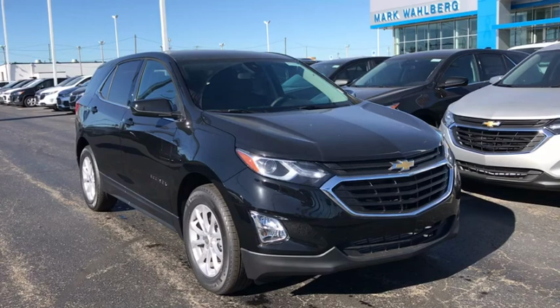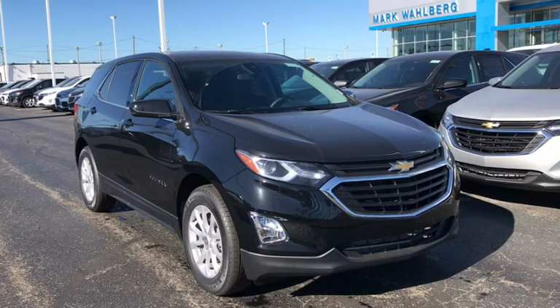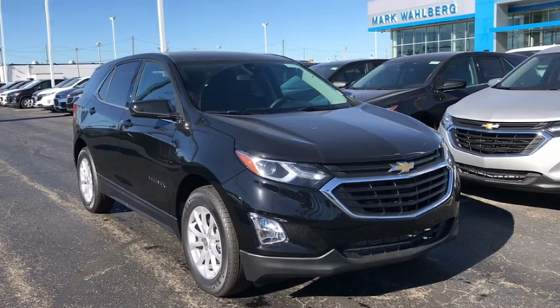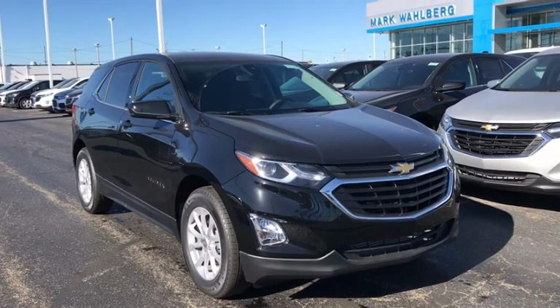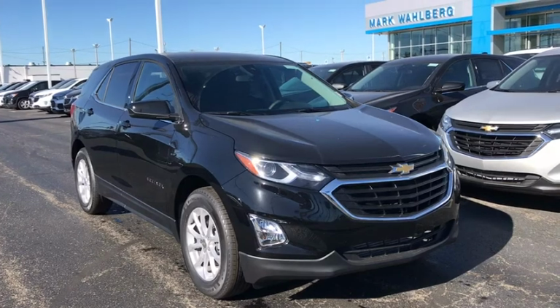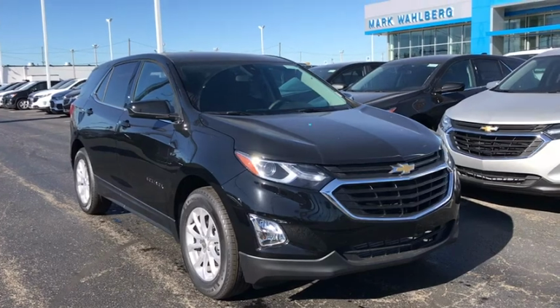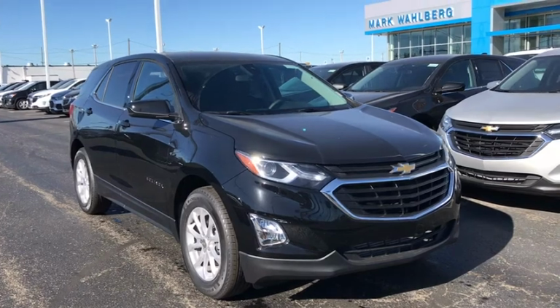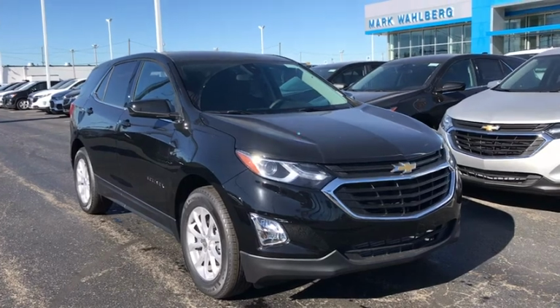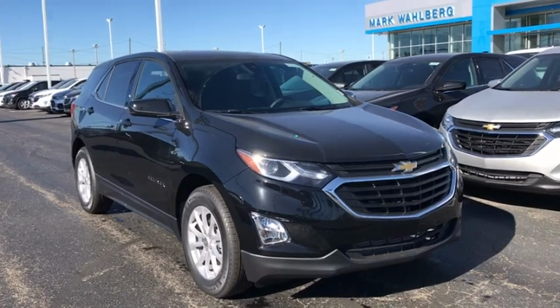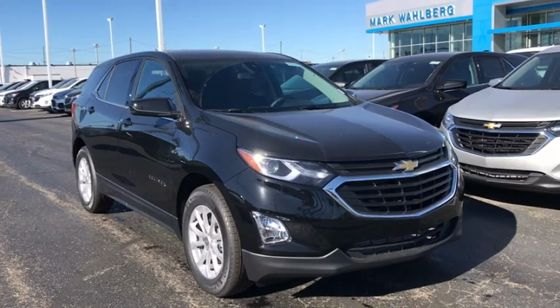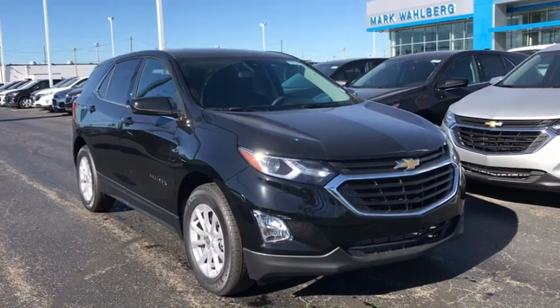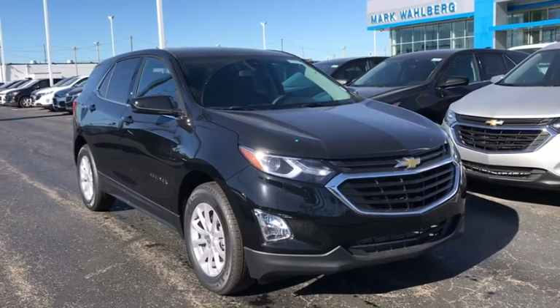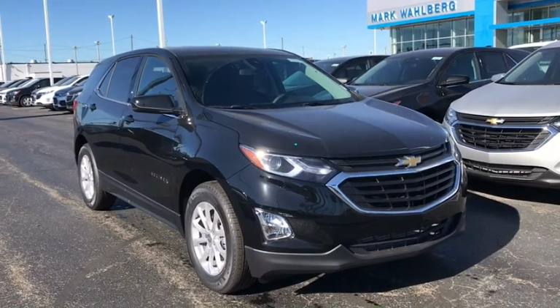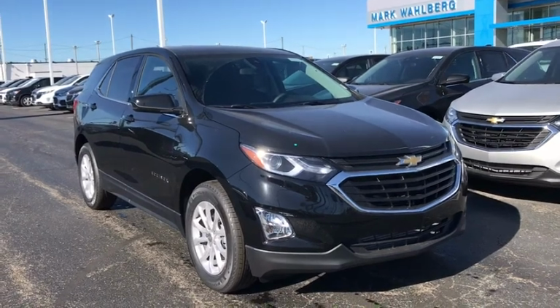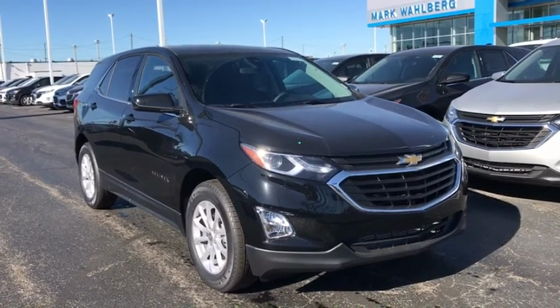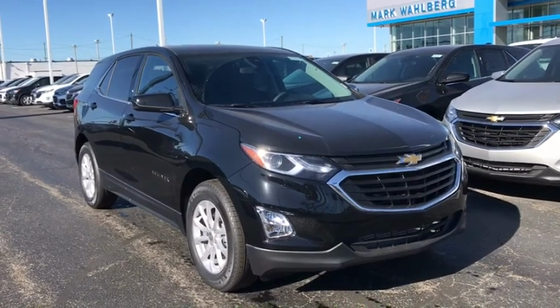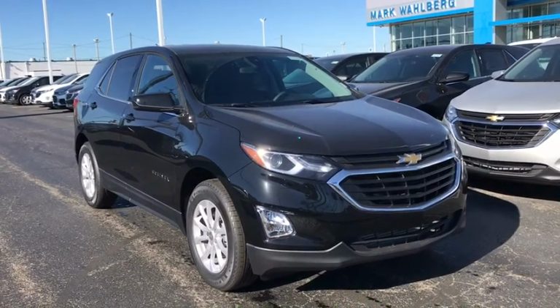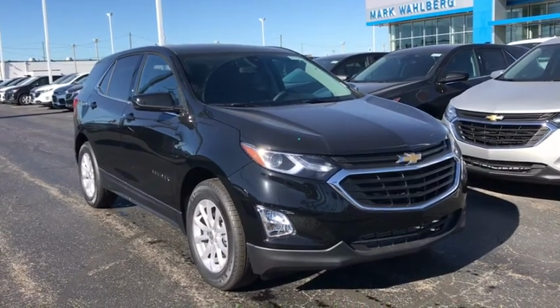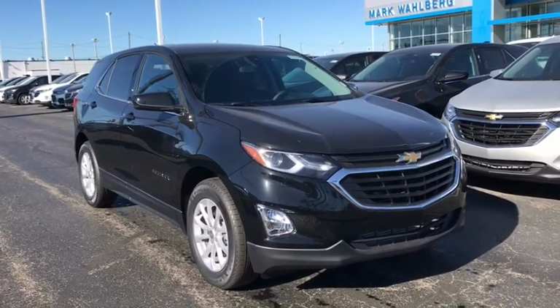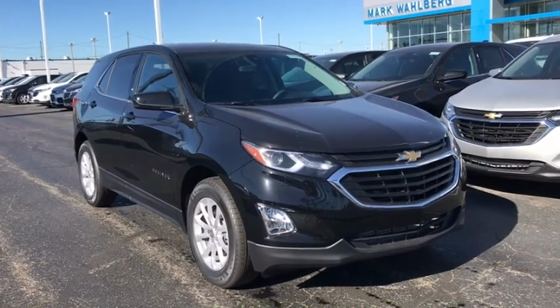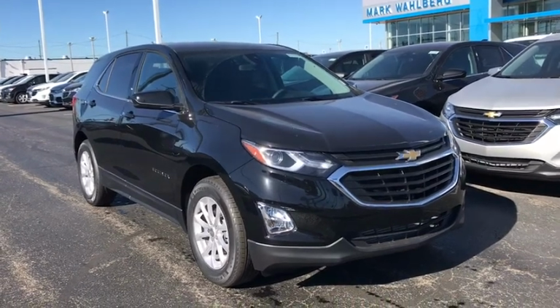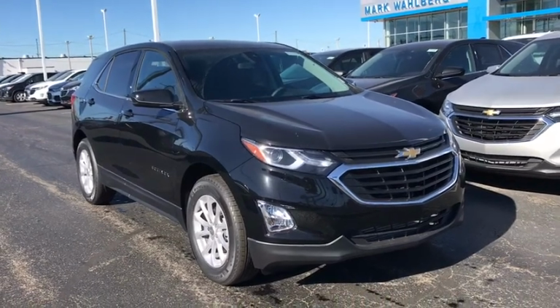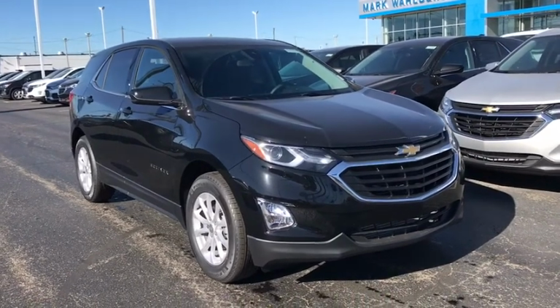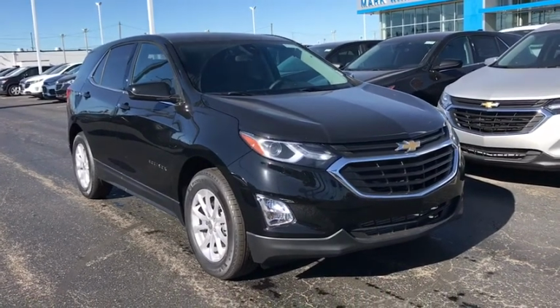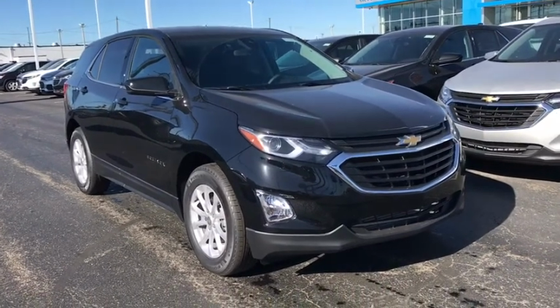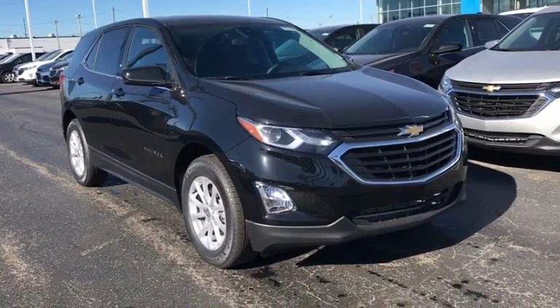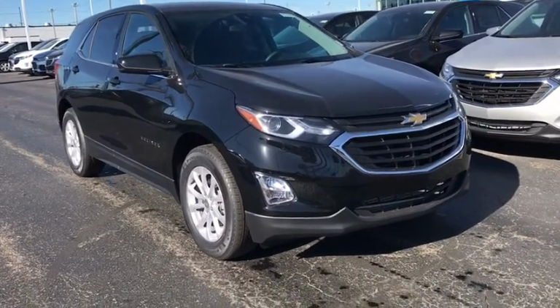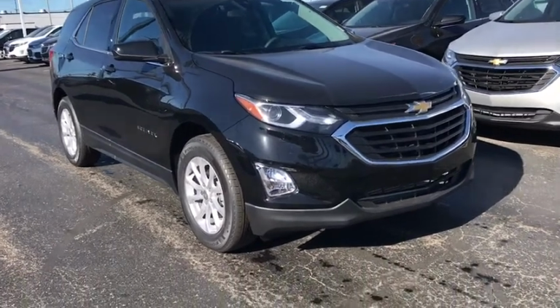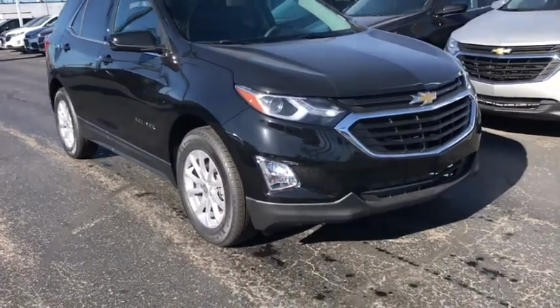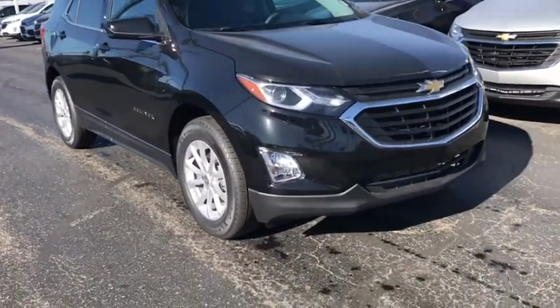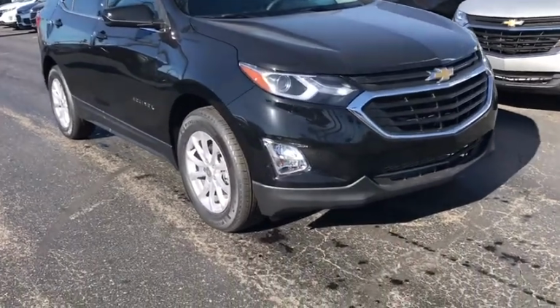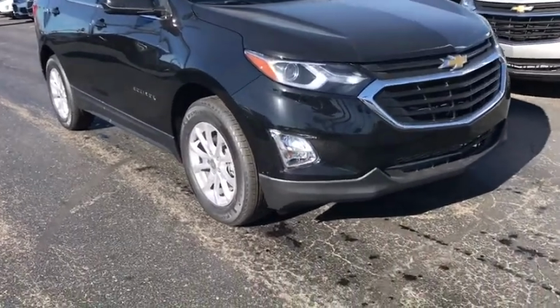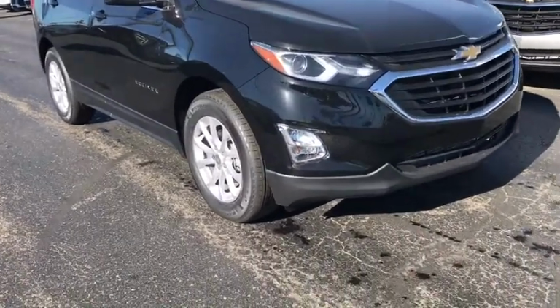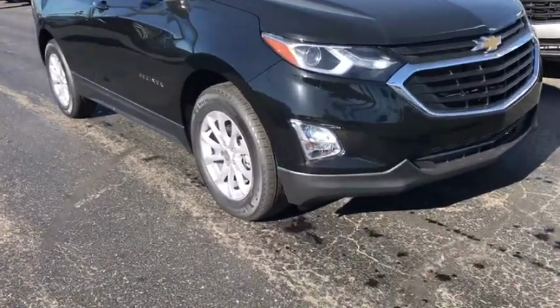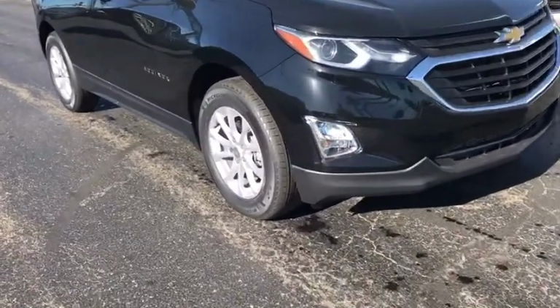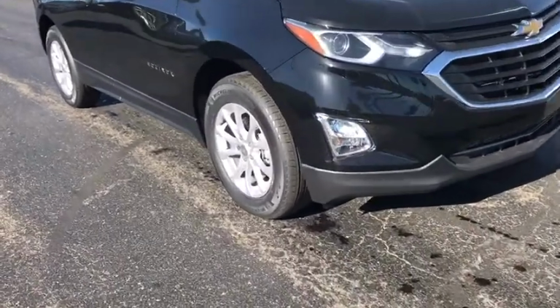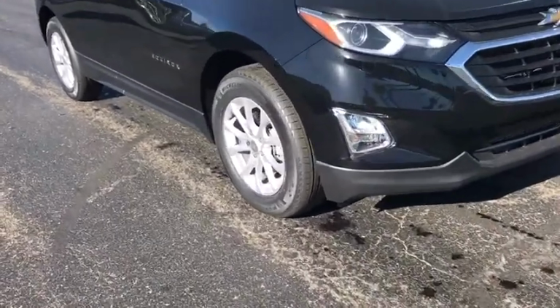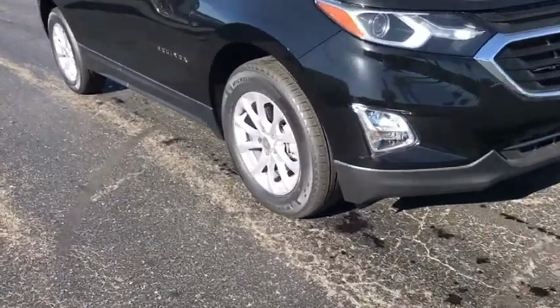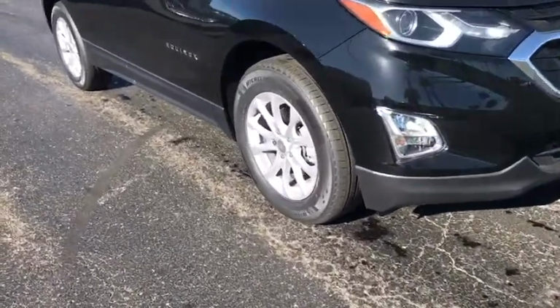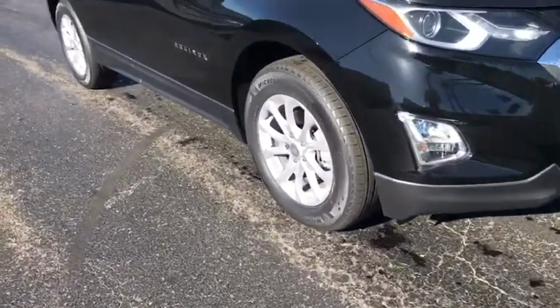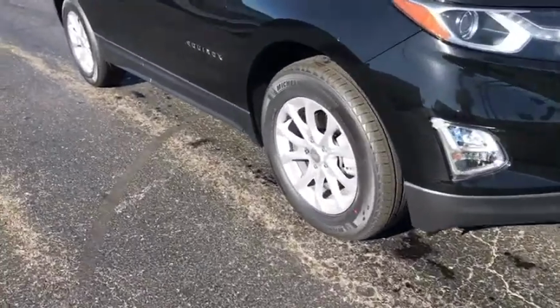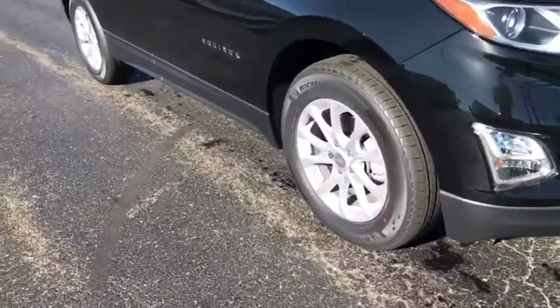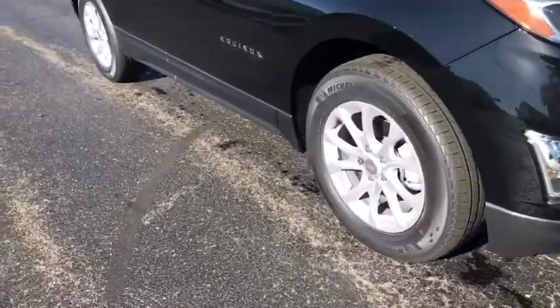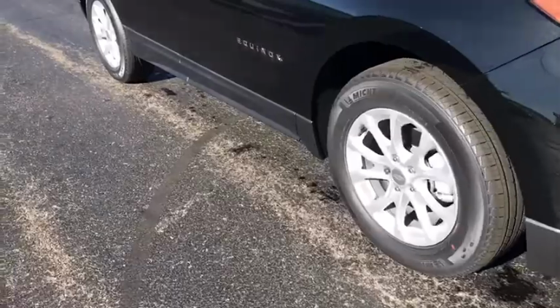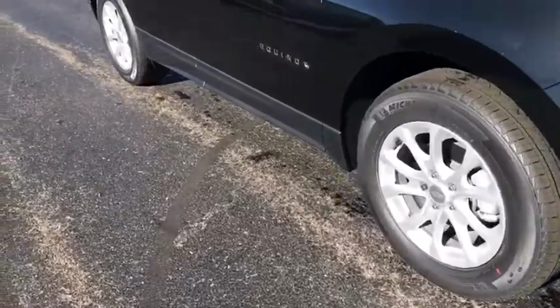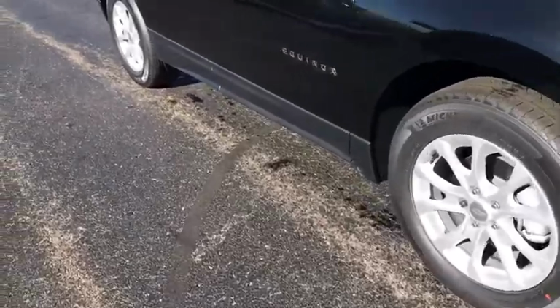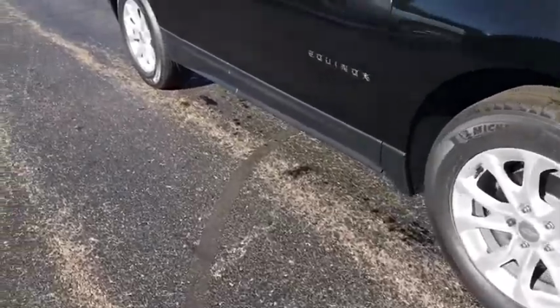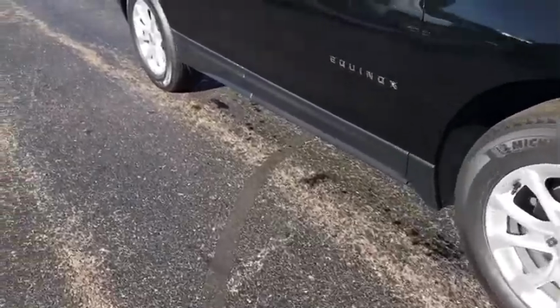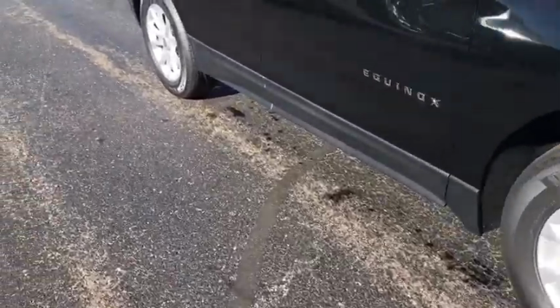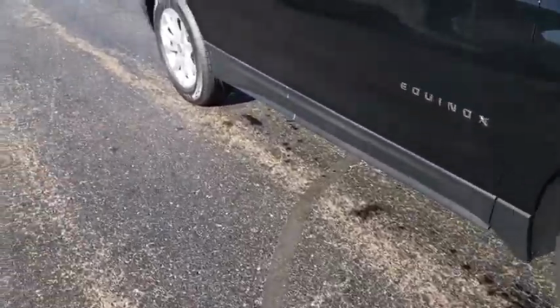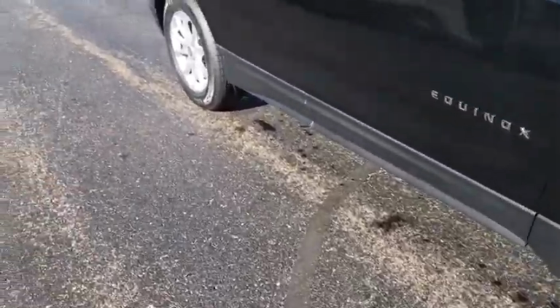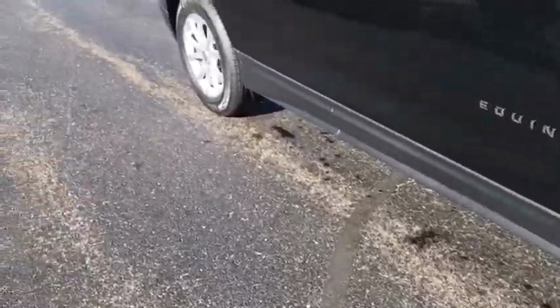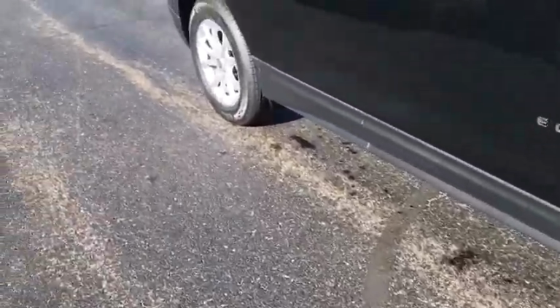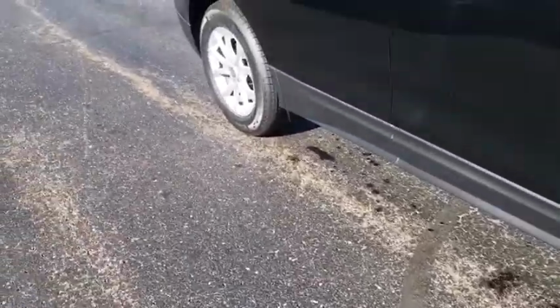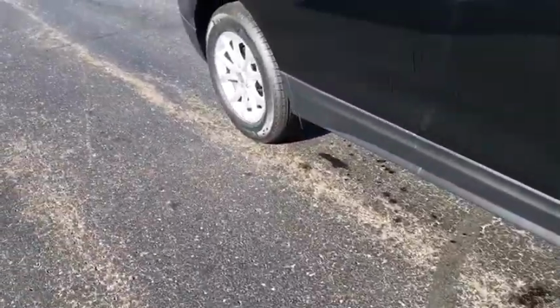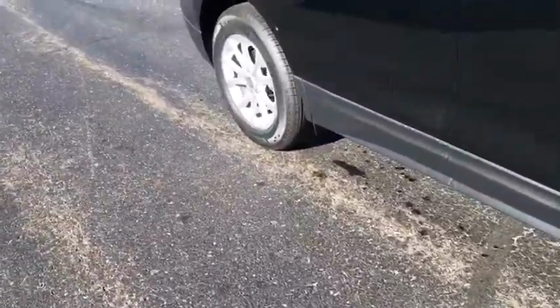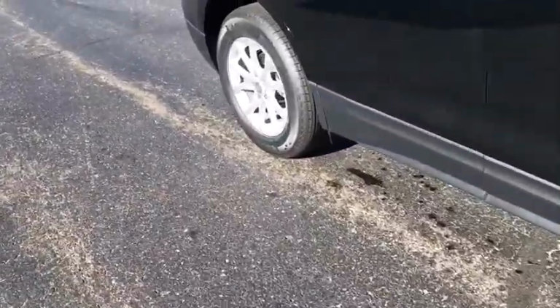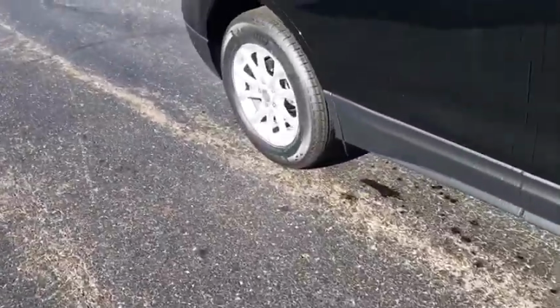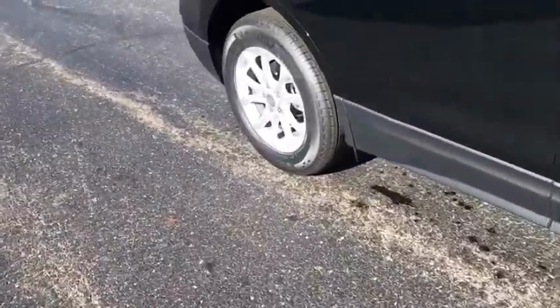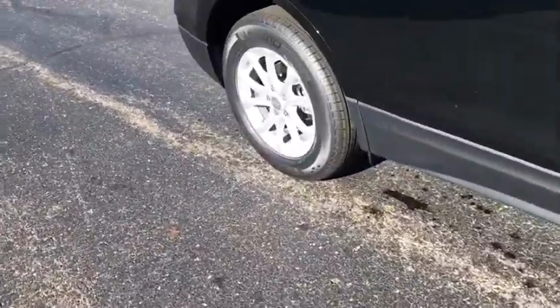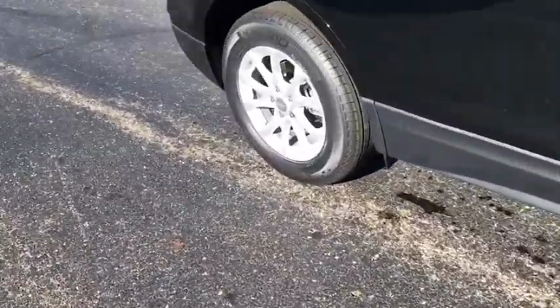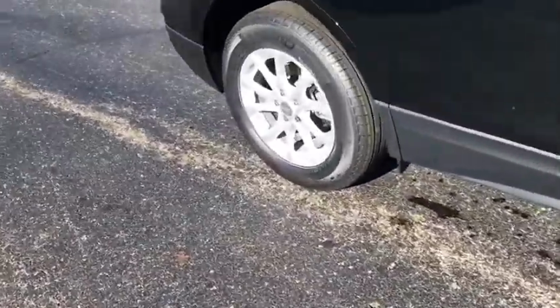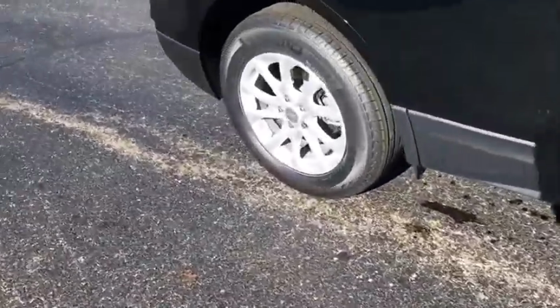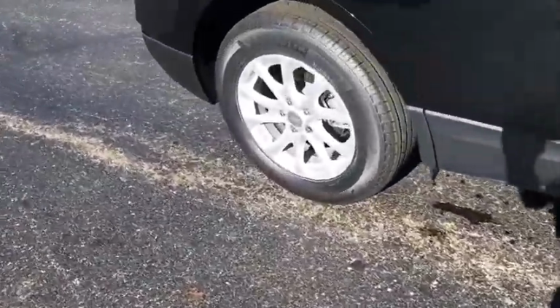You are going to love the 2020 Chevrolet Equinox. Fuel efficiency, safety, and value equals the Chevy Equinox.